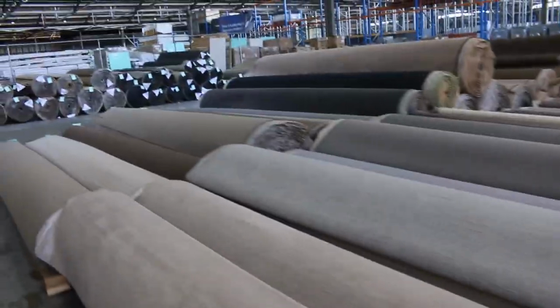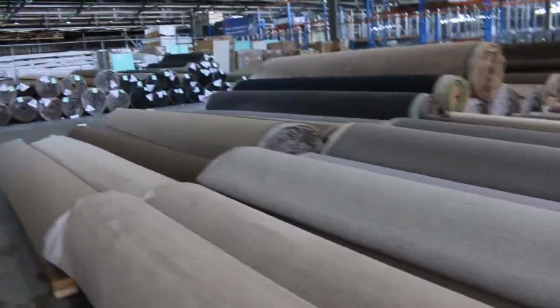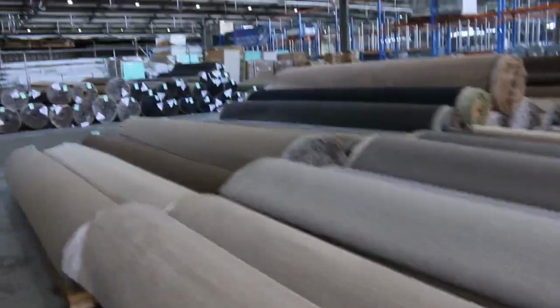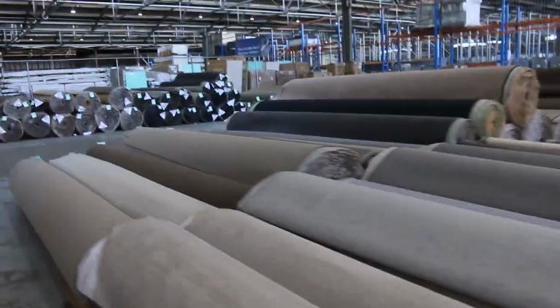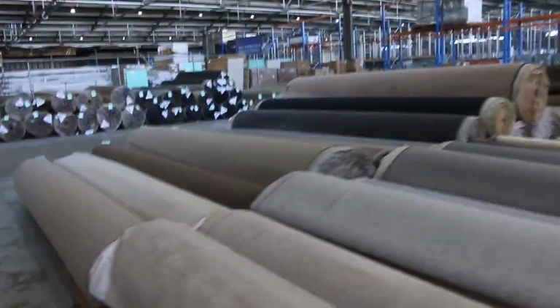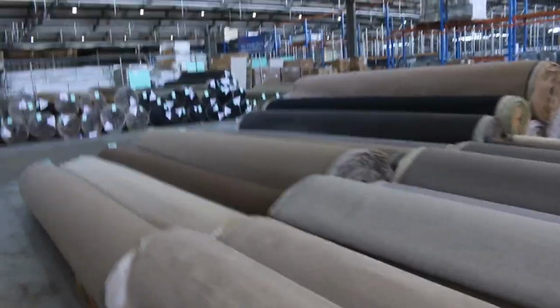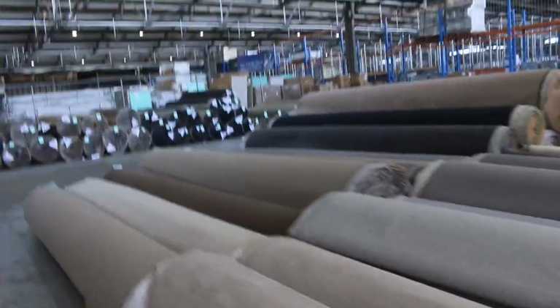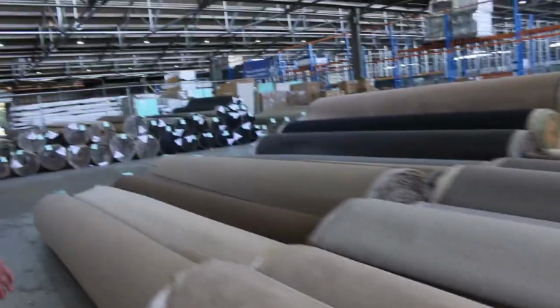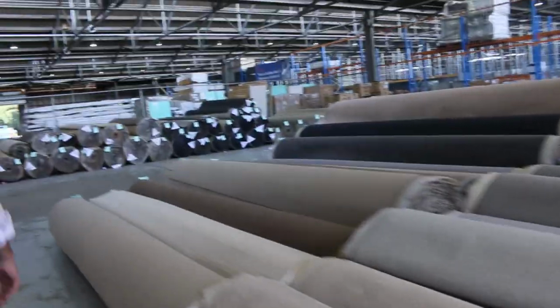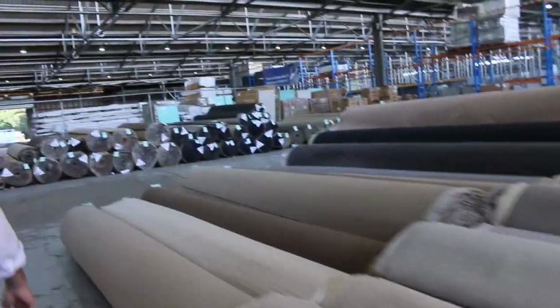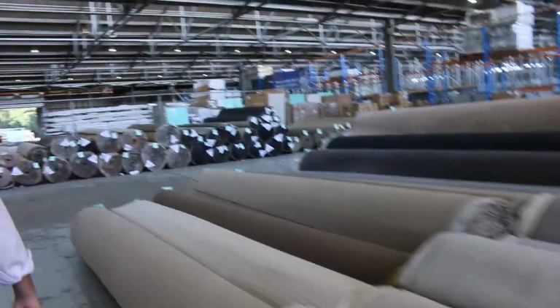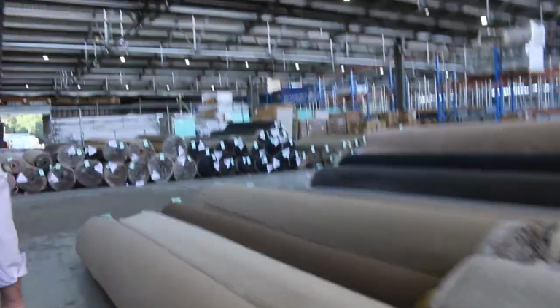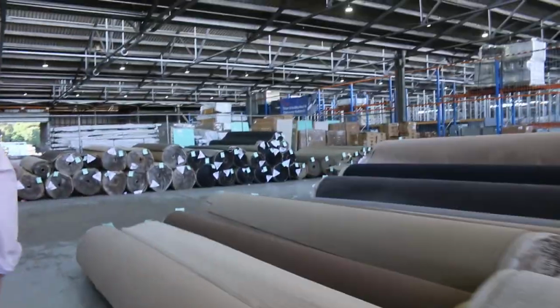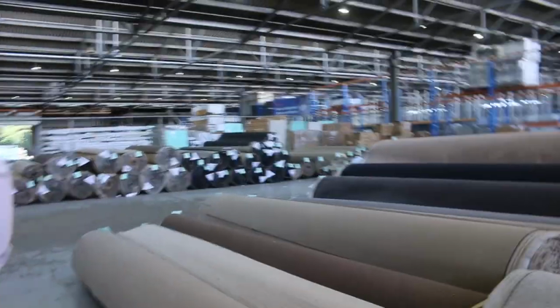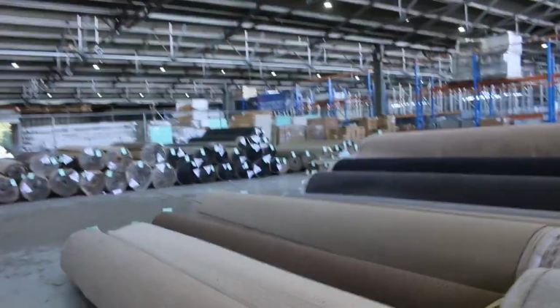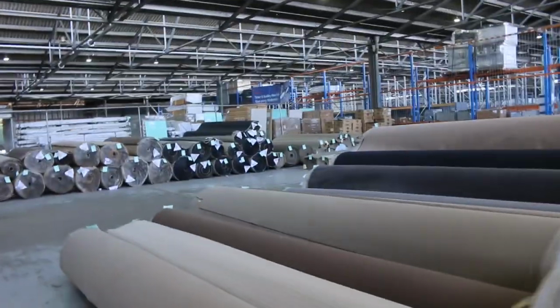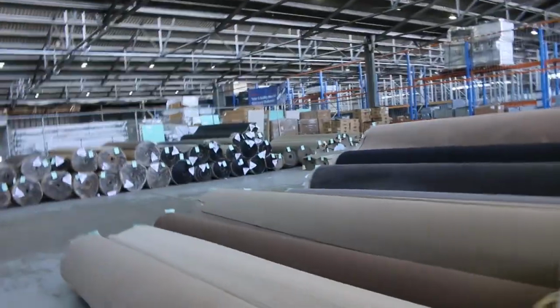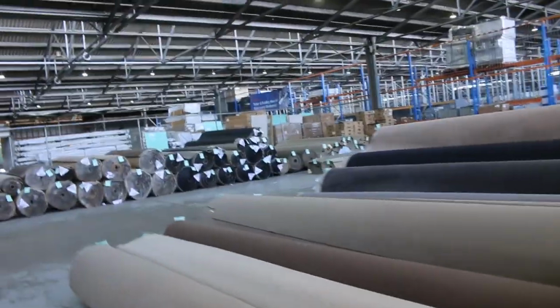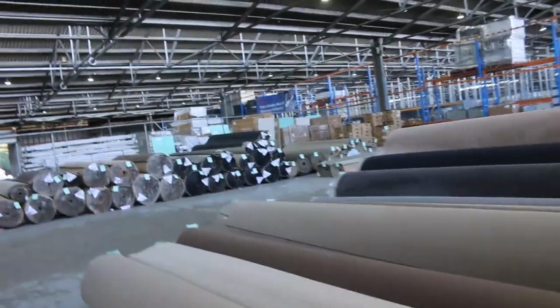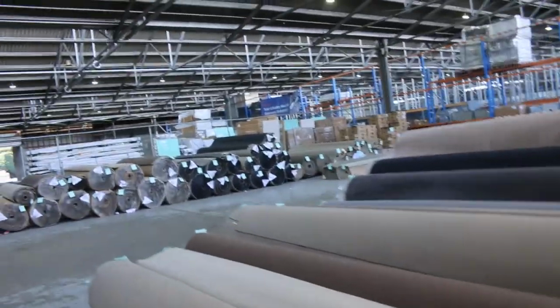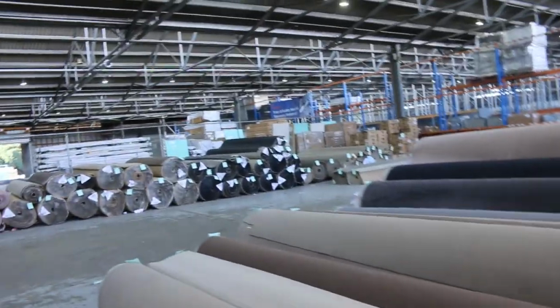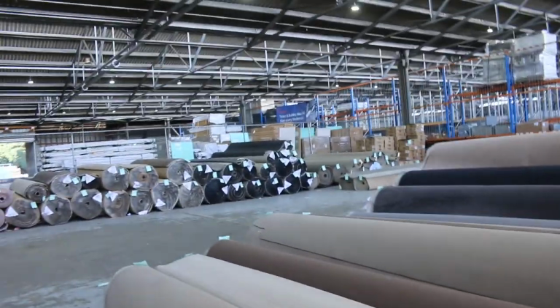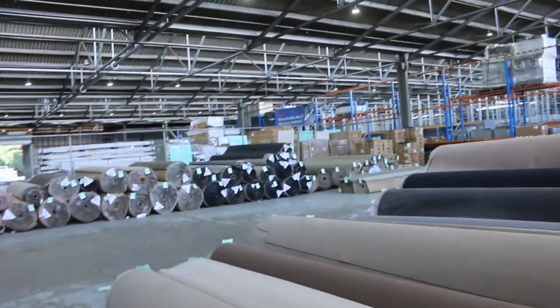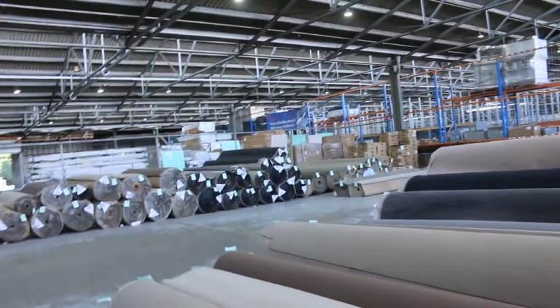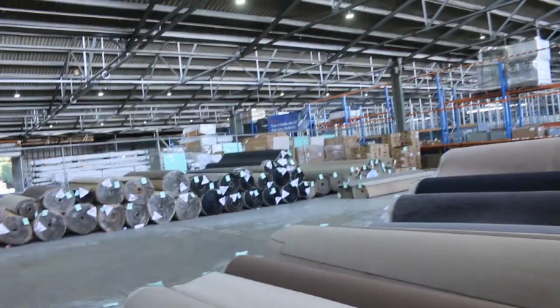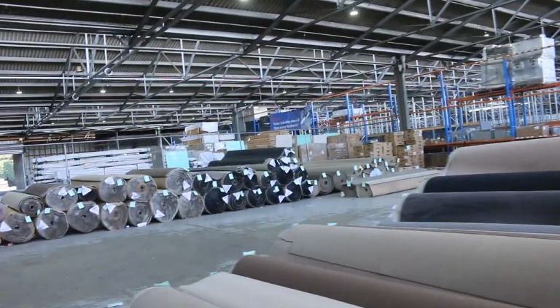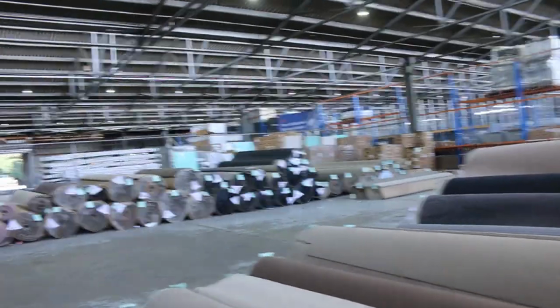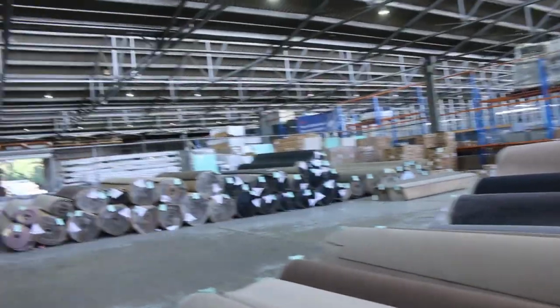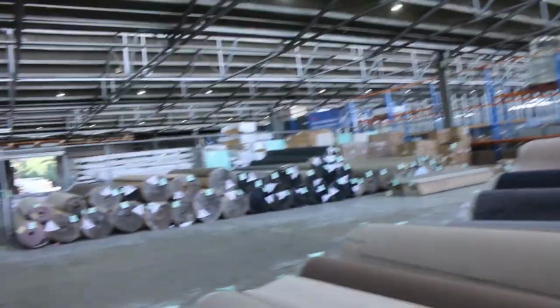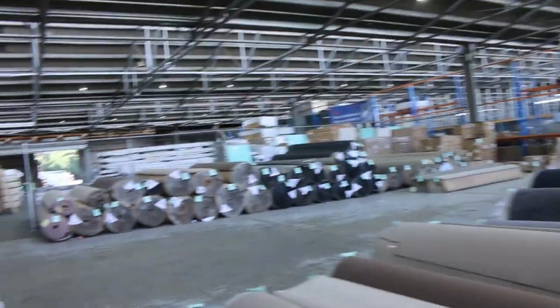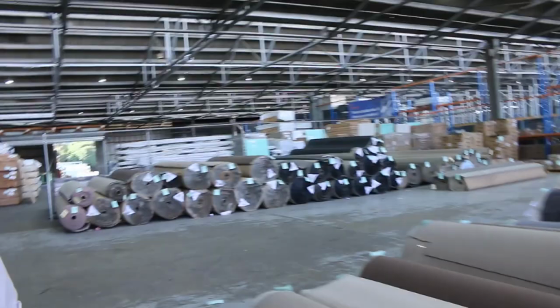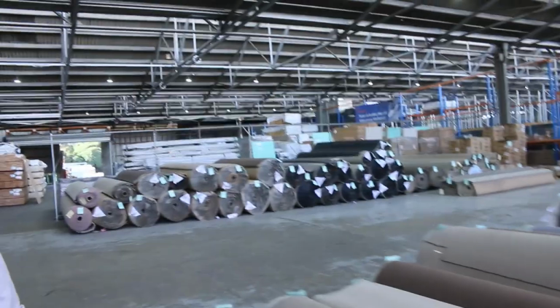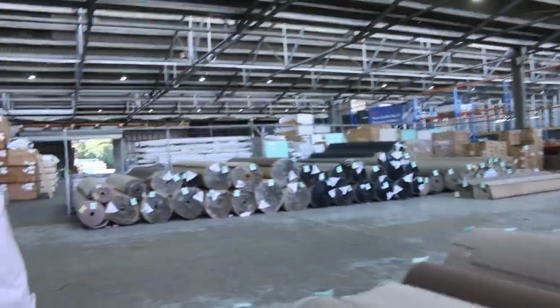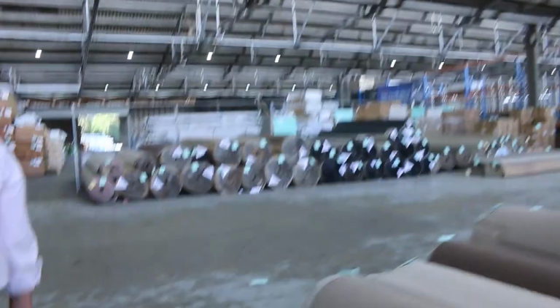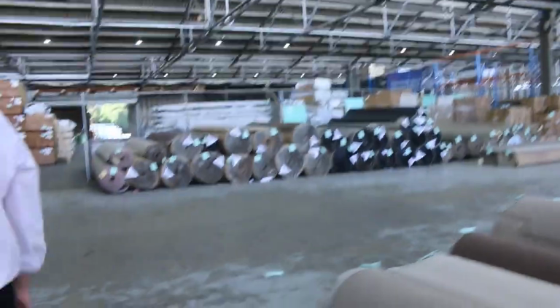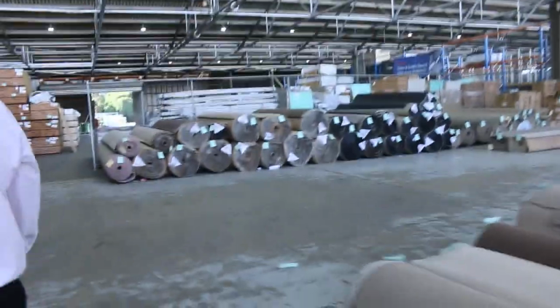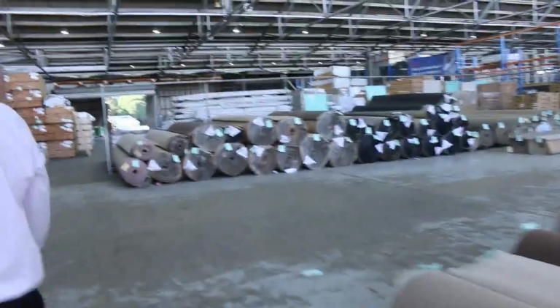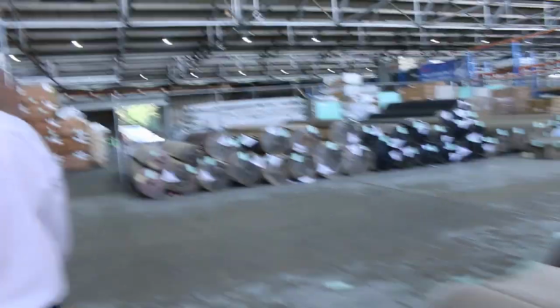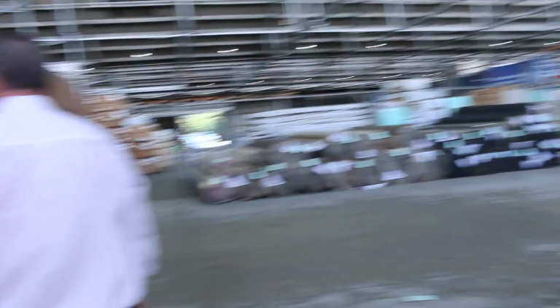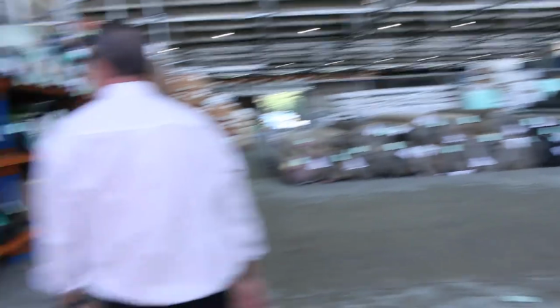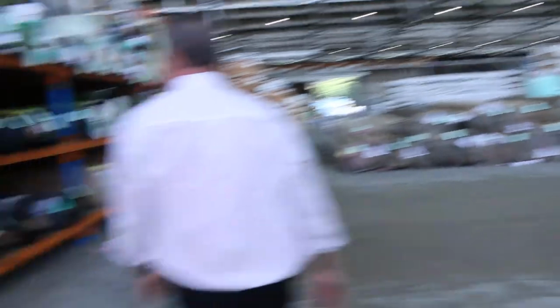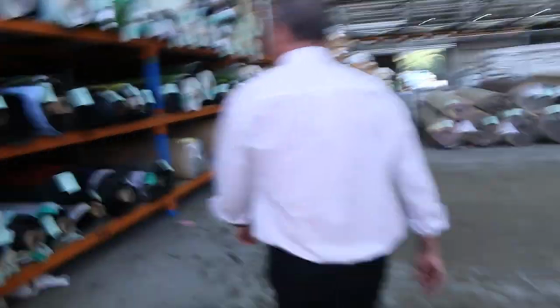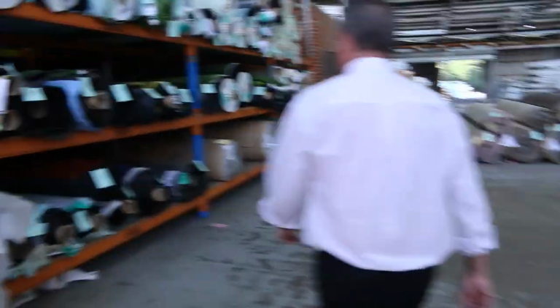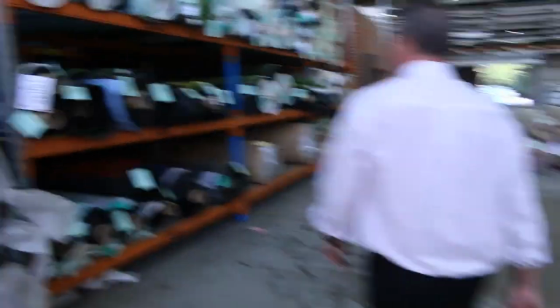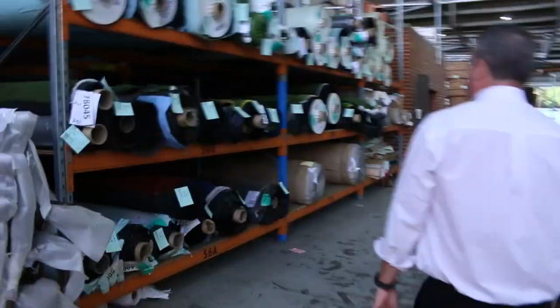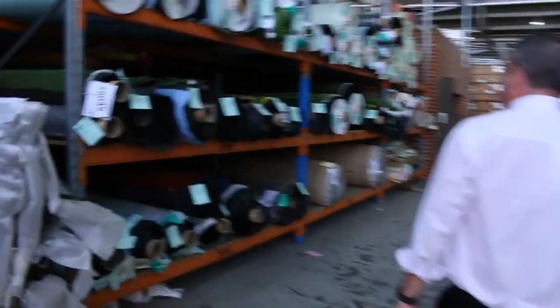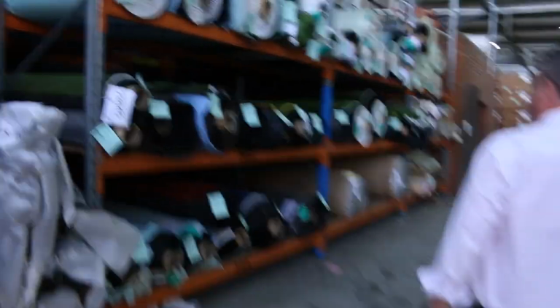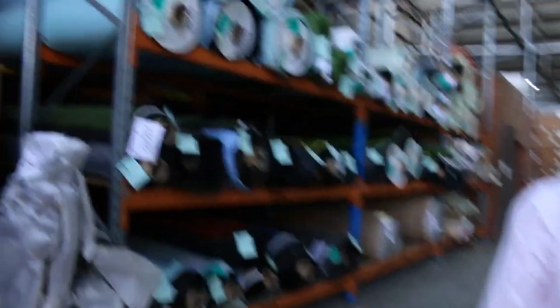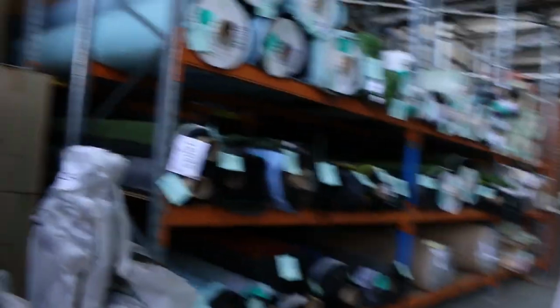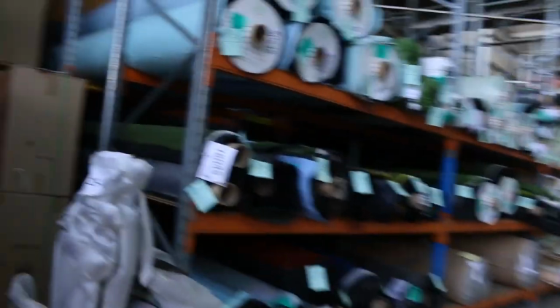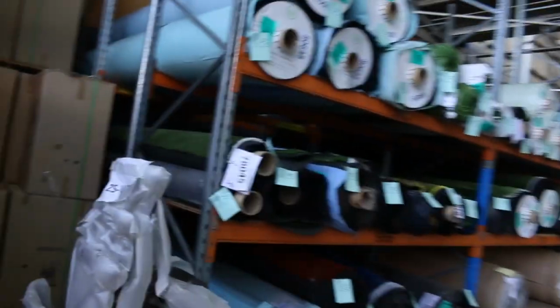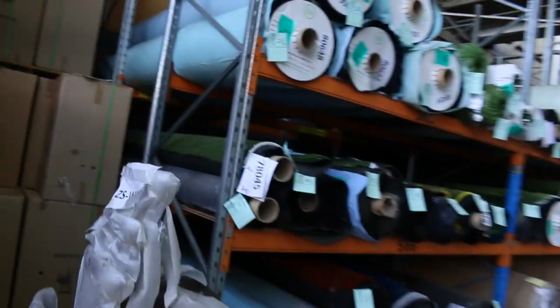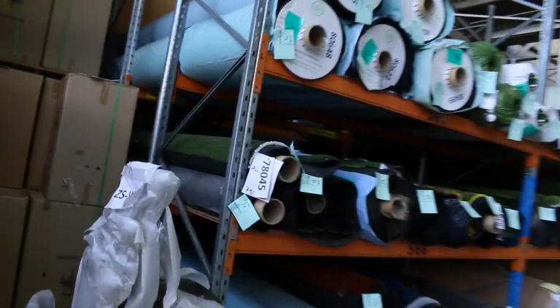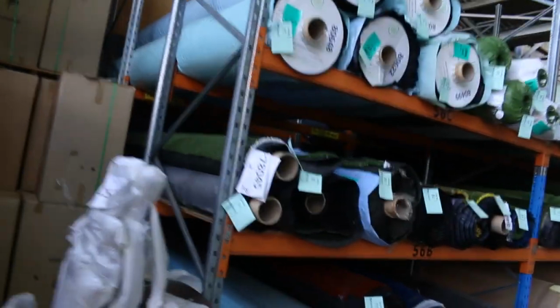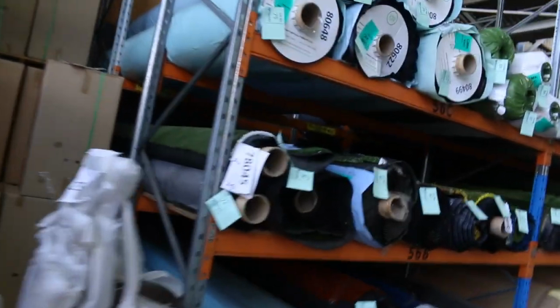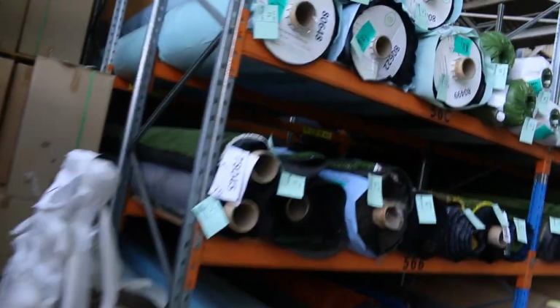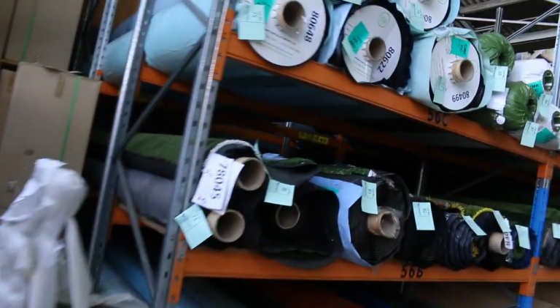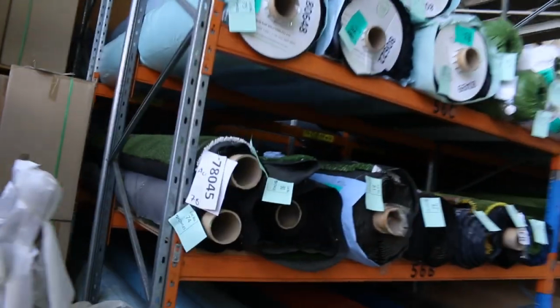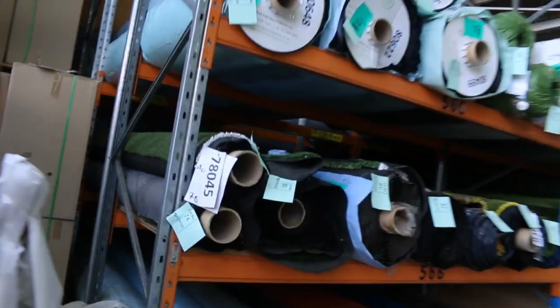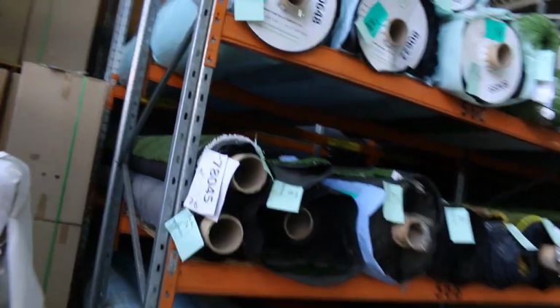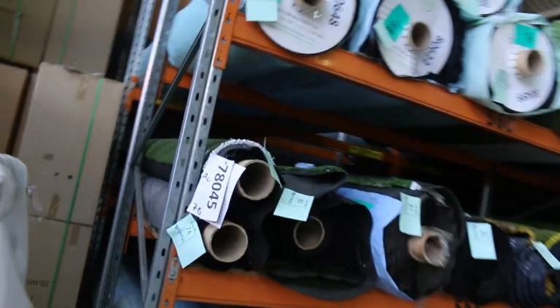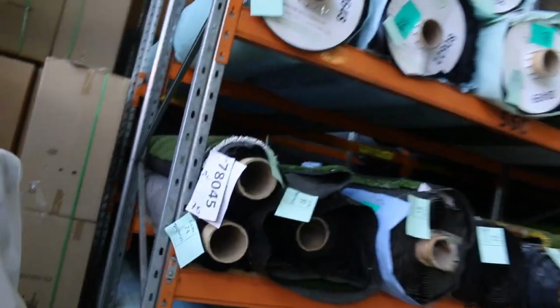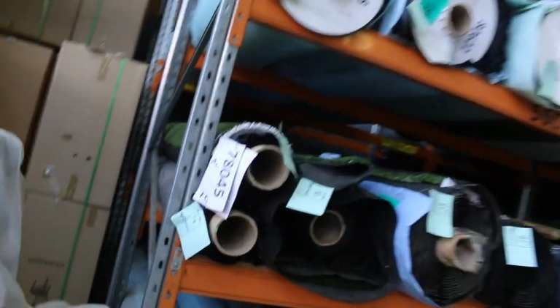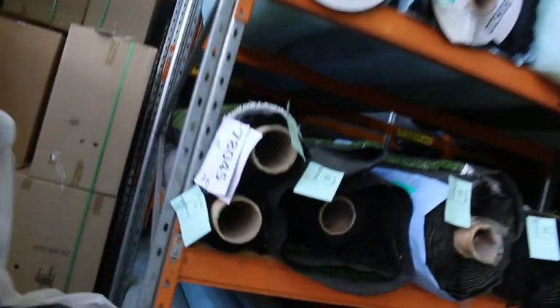It's all guesswork here — you never know on auction day. It's been really good value lately, so if you ever want to buy carpet, you have to do it because it's so cheap.